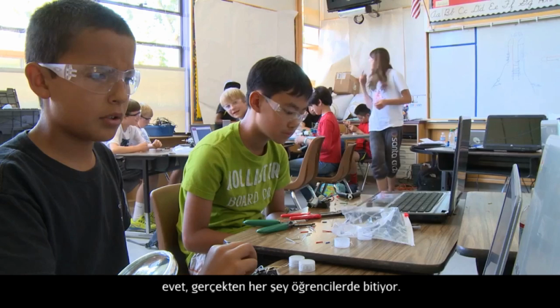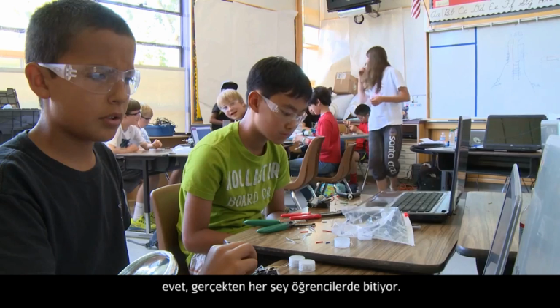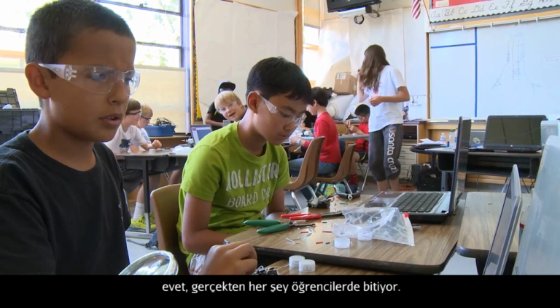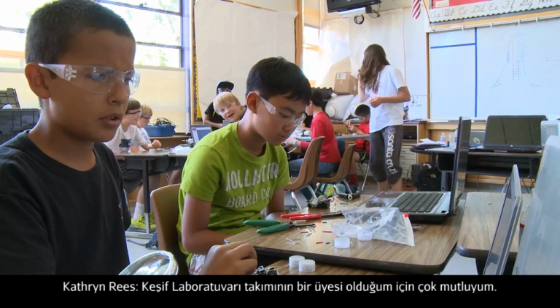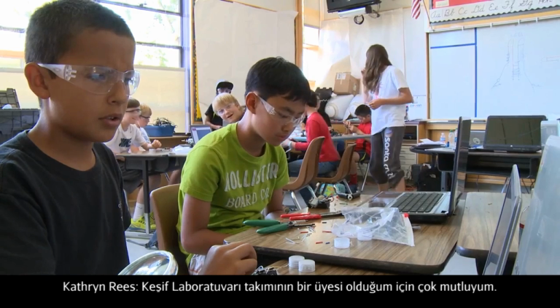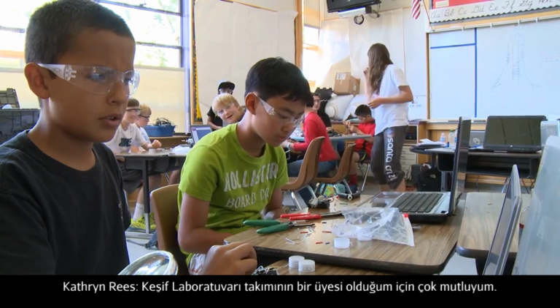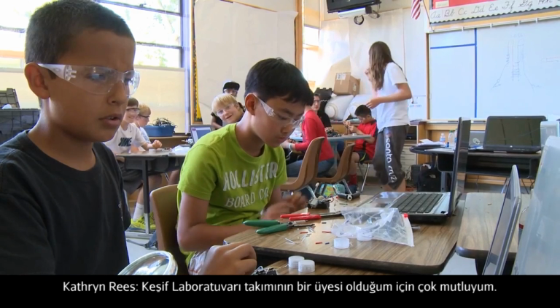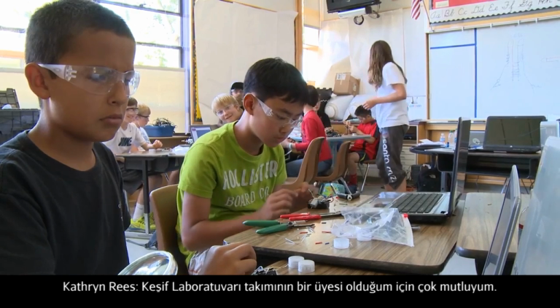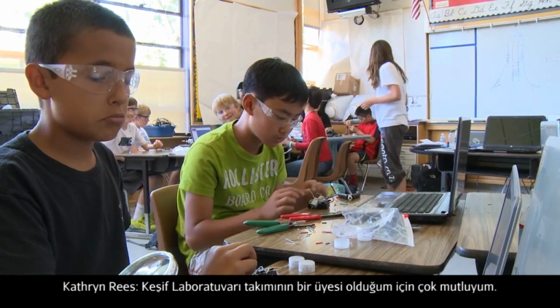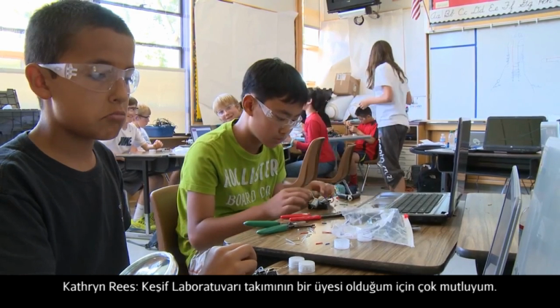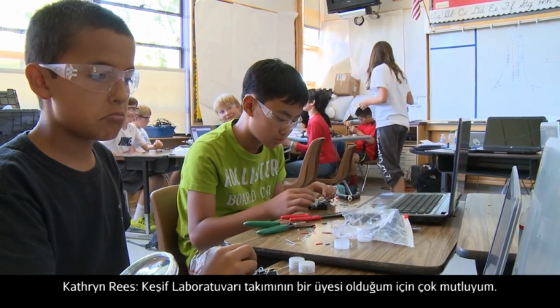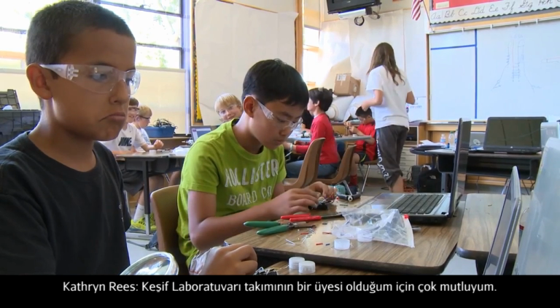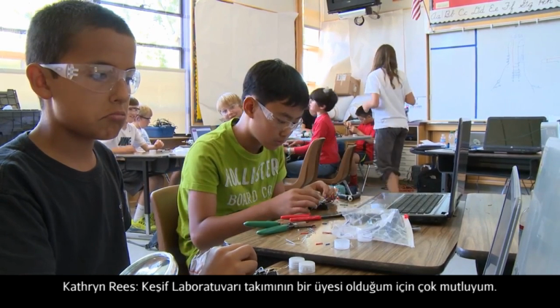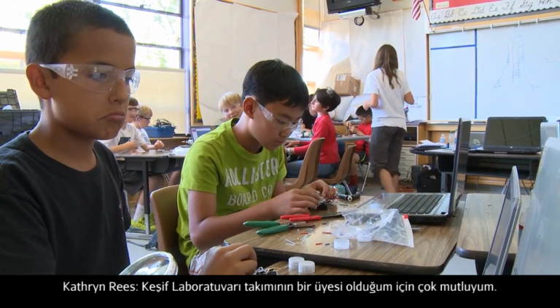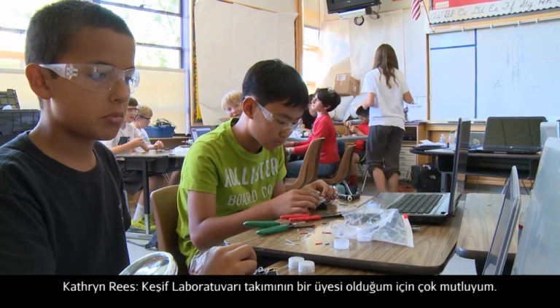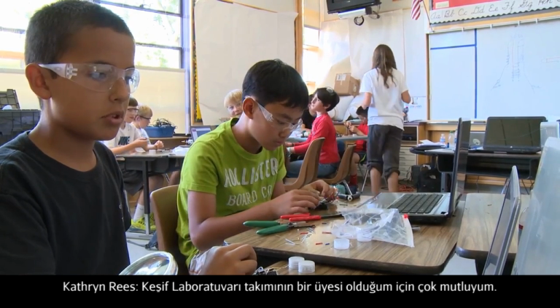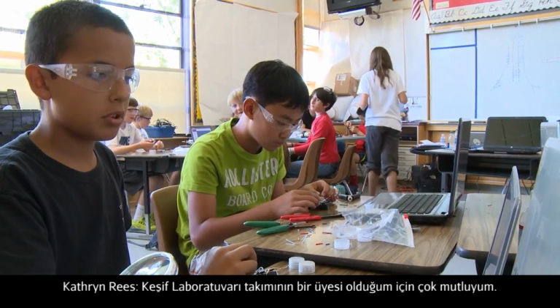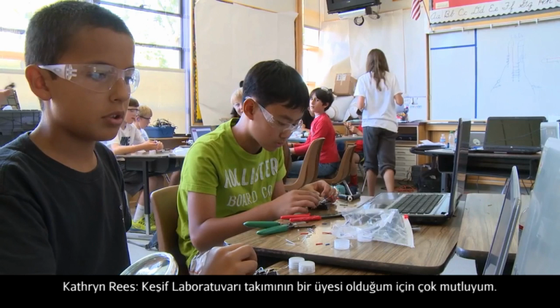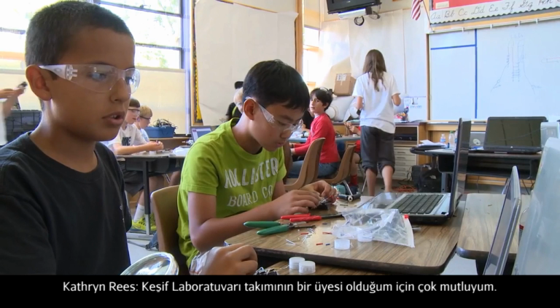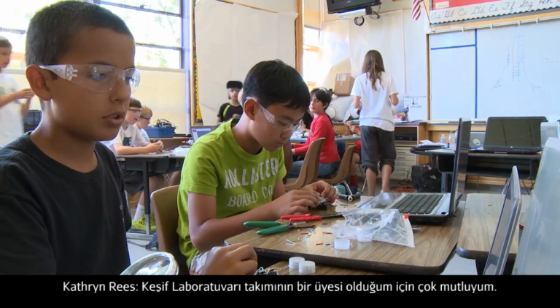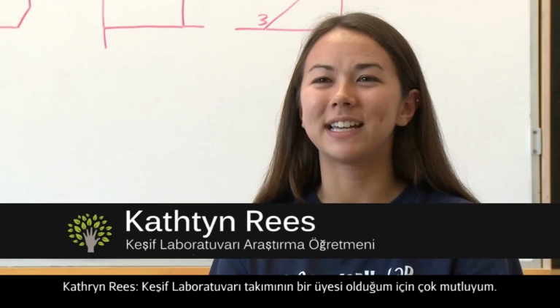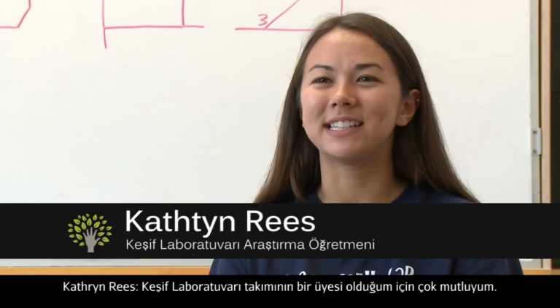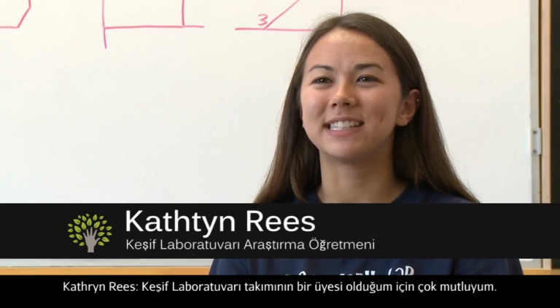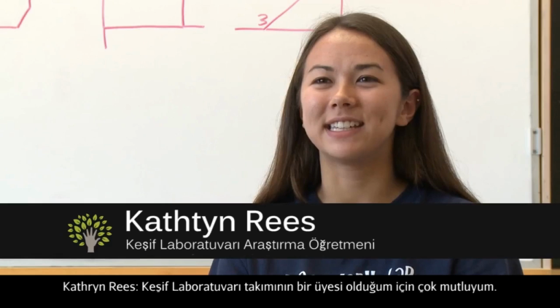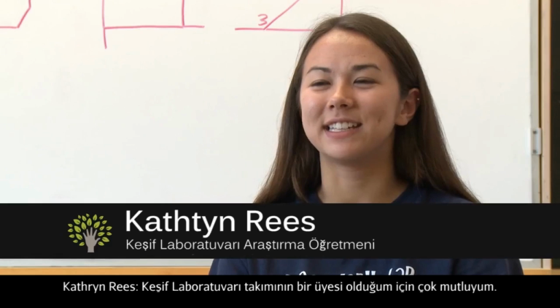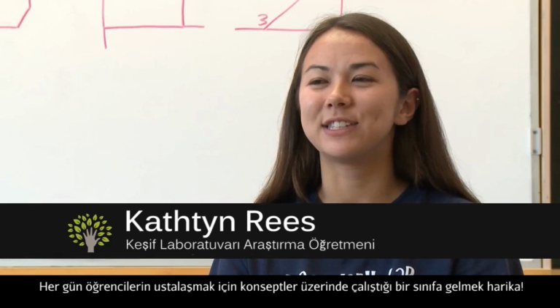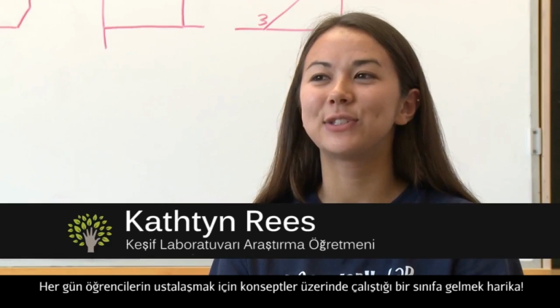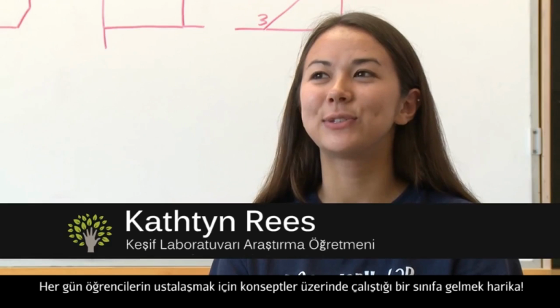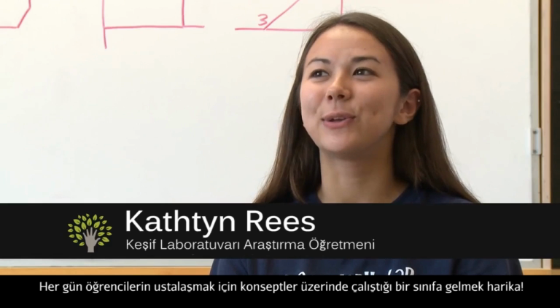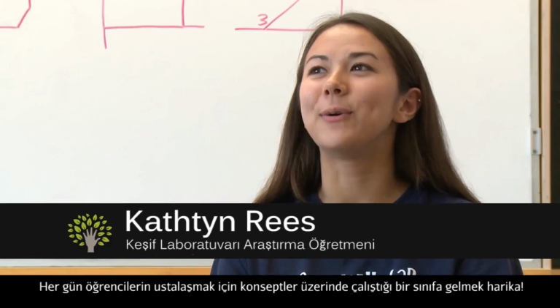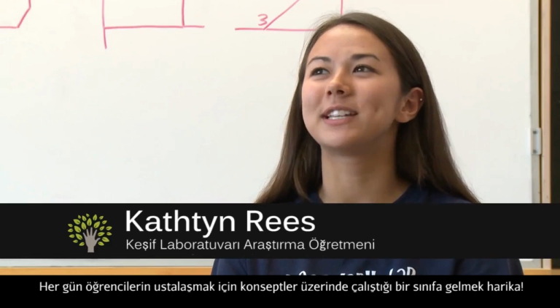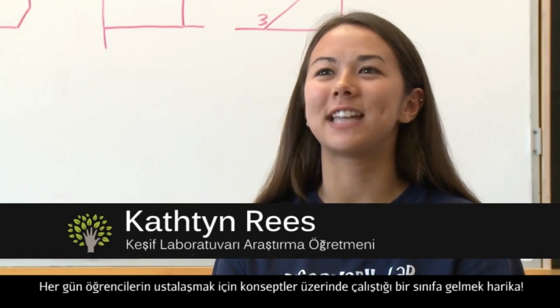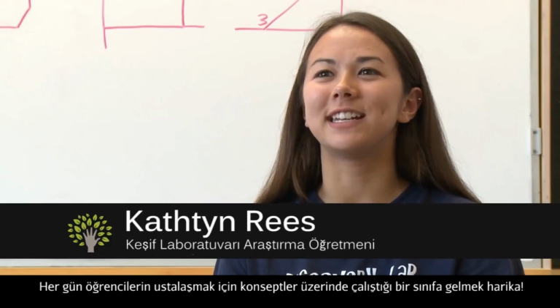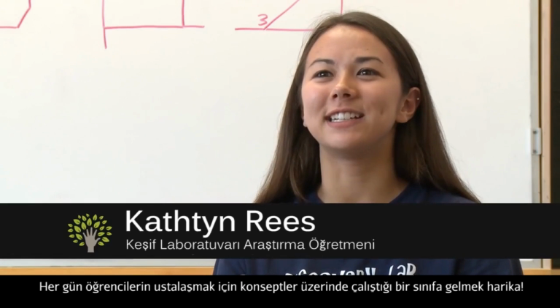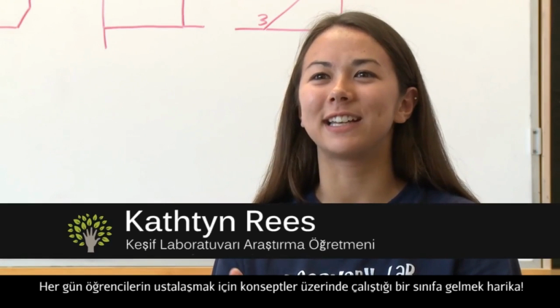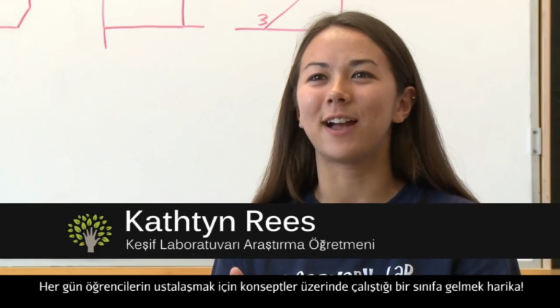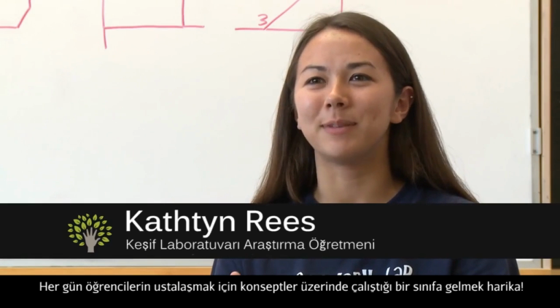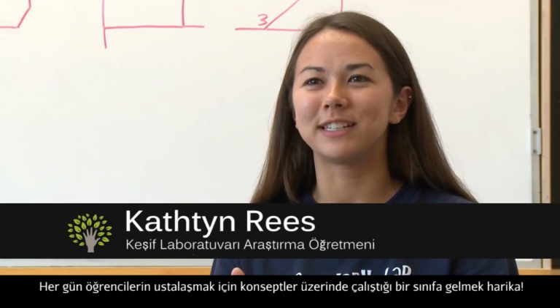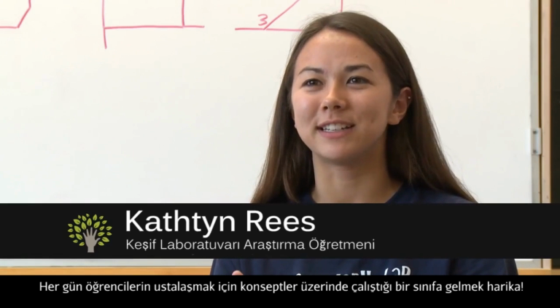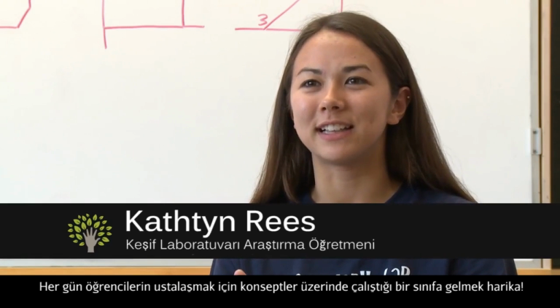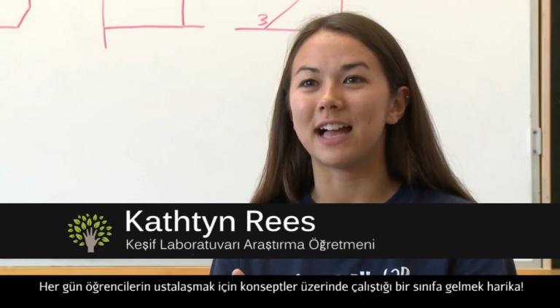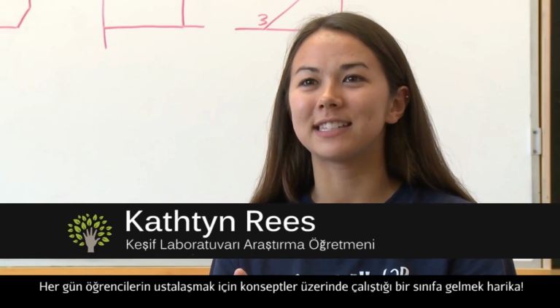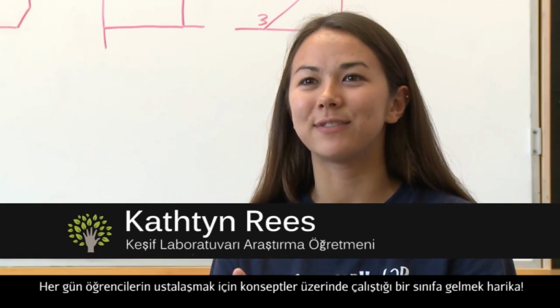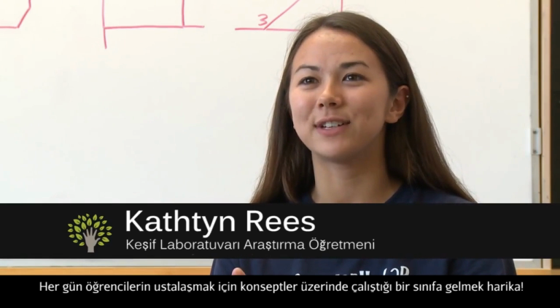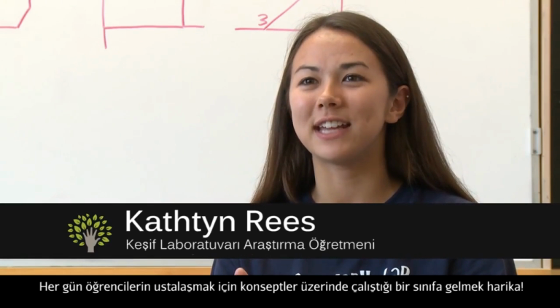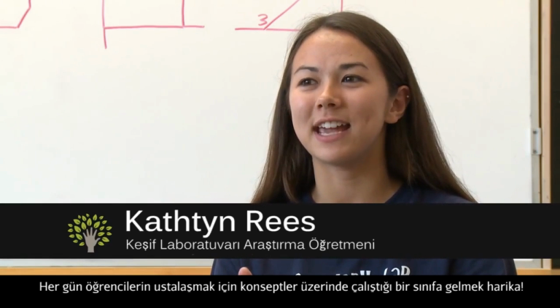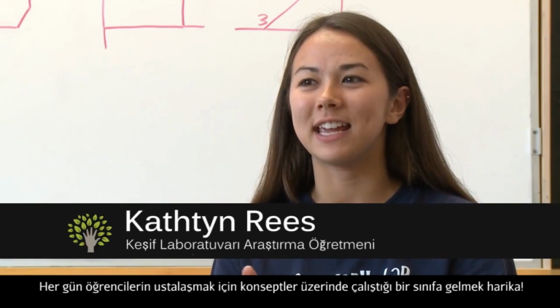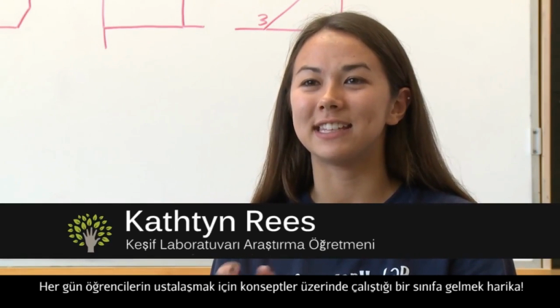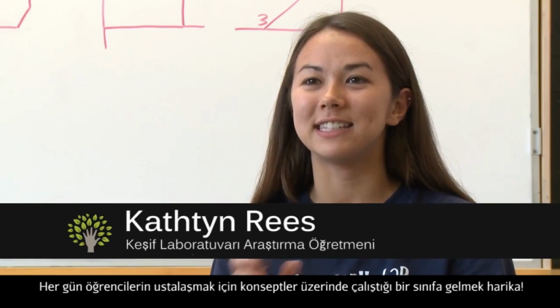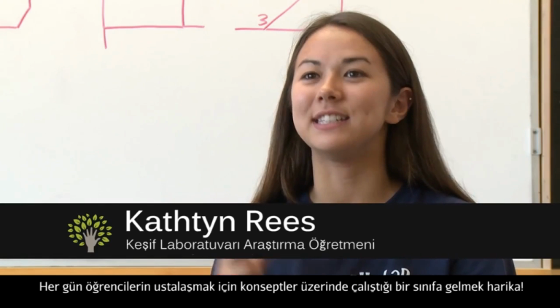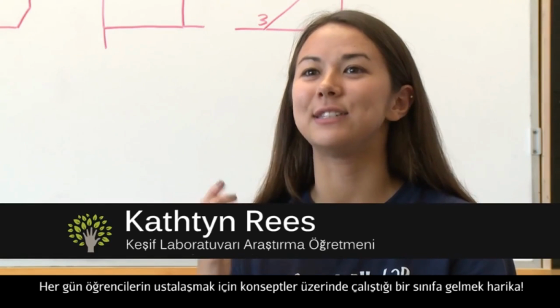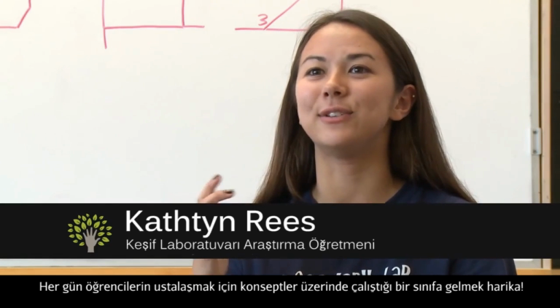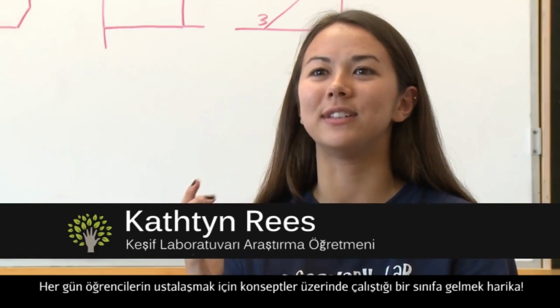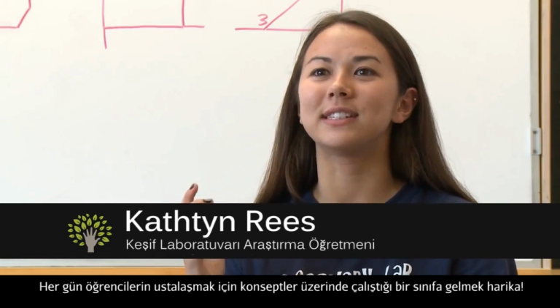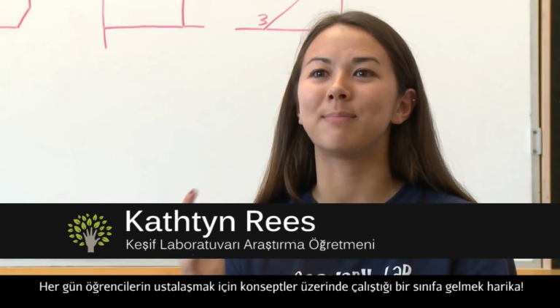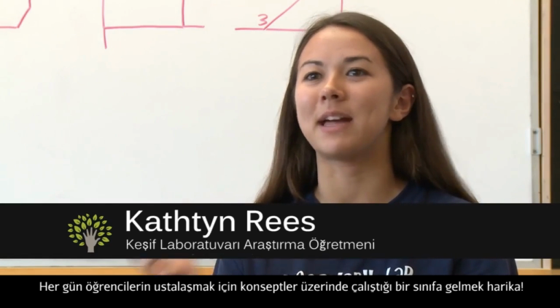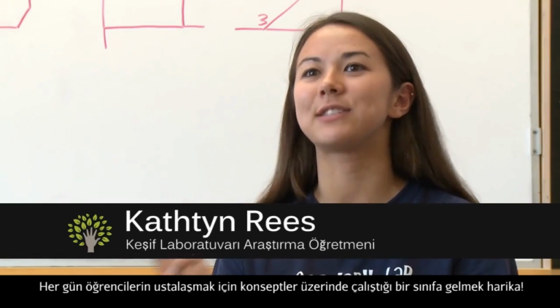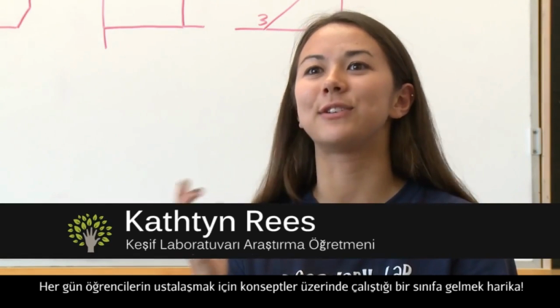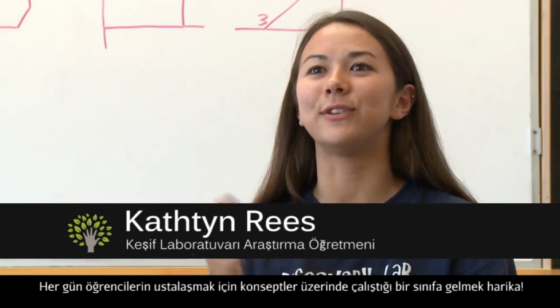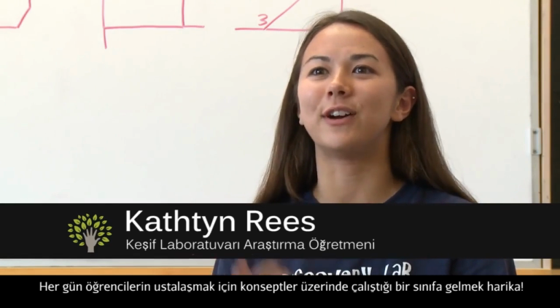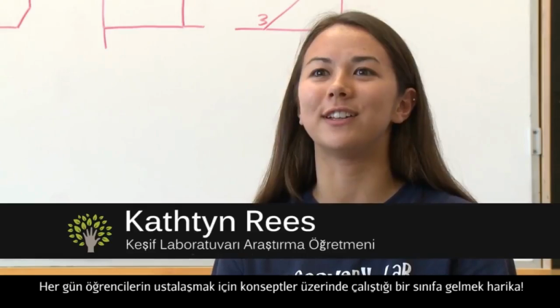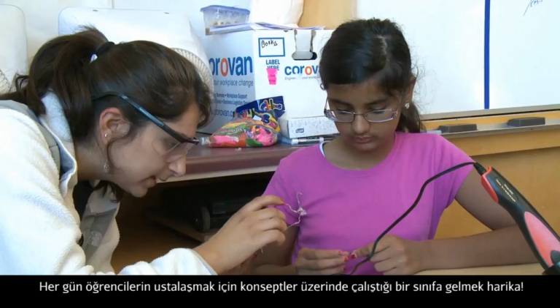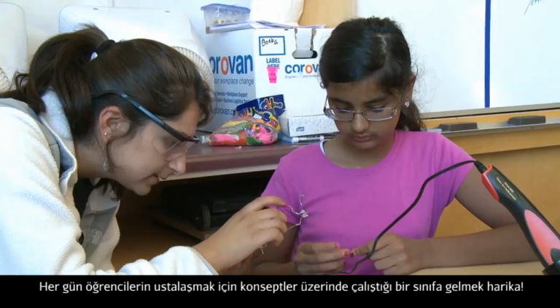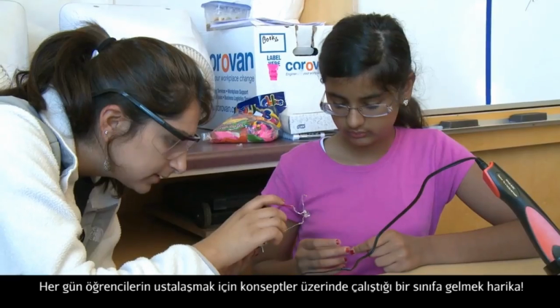I love being part of the Discovery Lab team because it's so exciting to come into class every day and see students master new concepts.